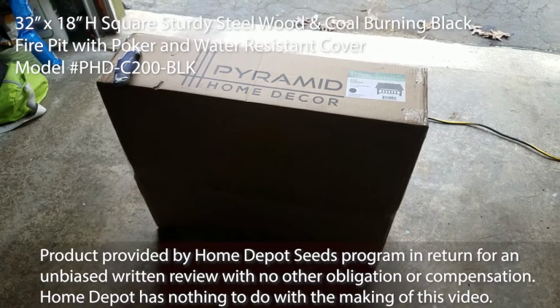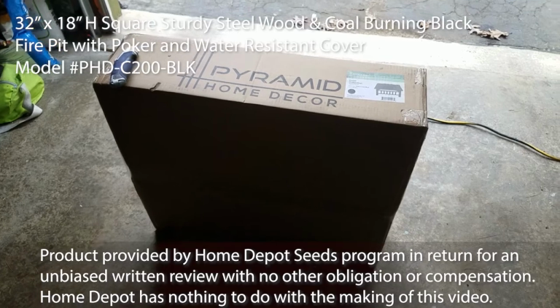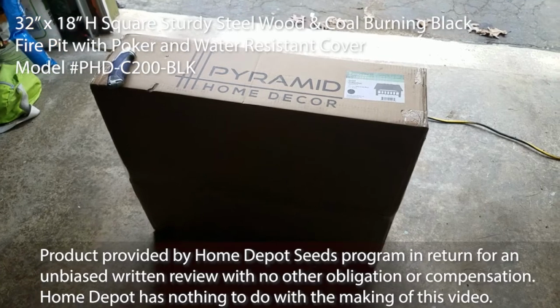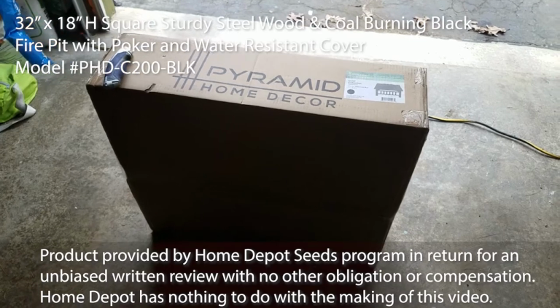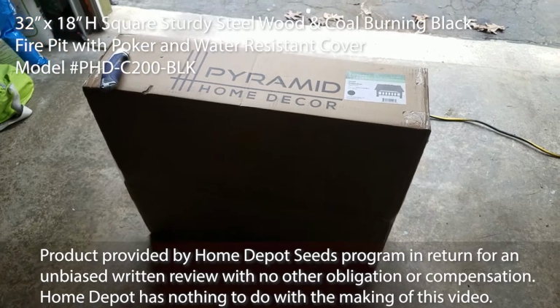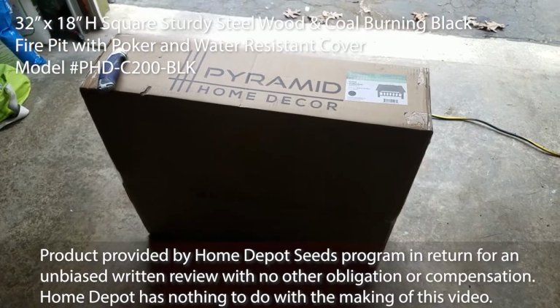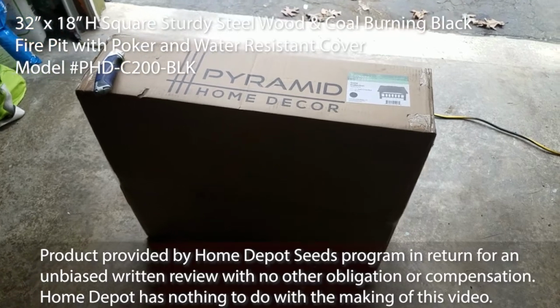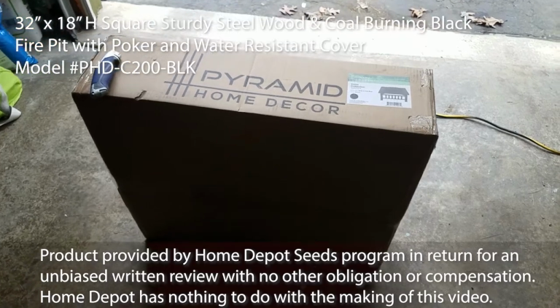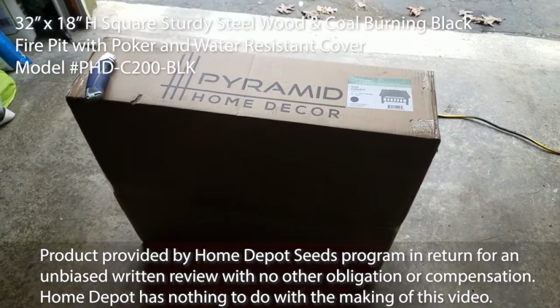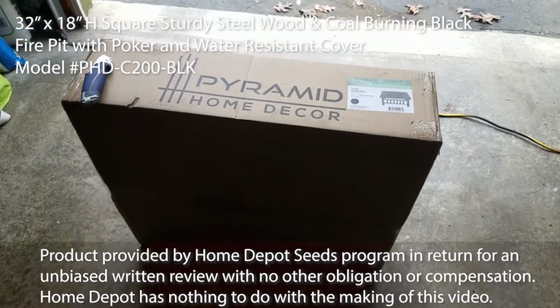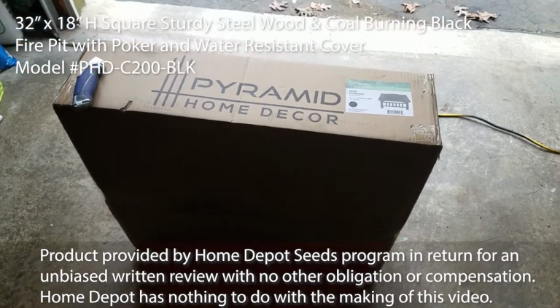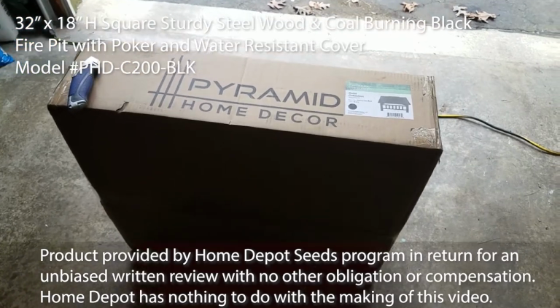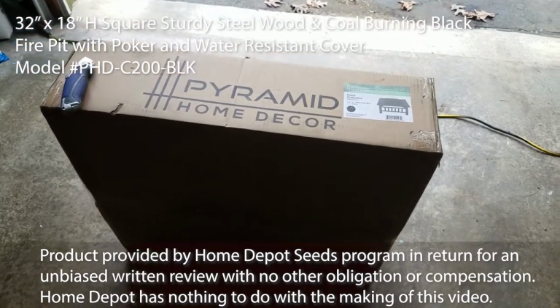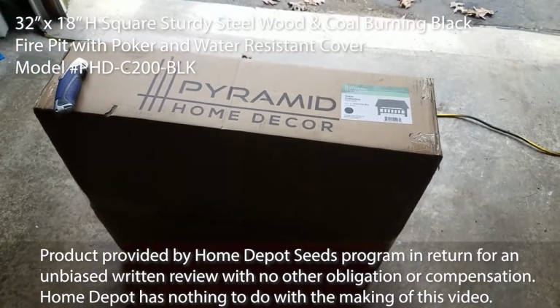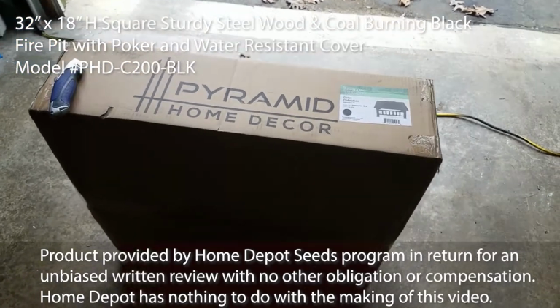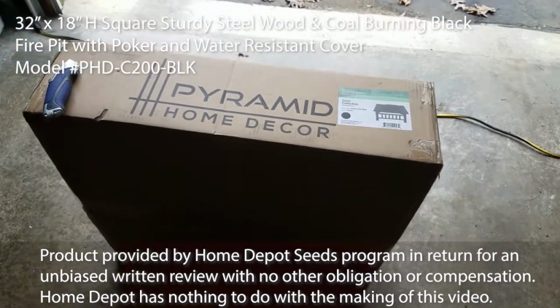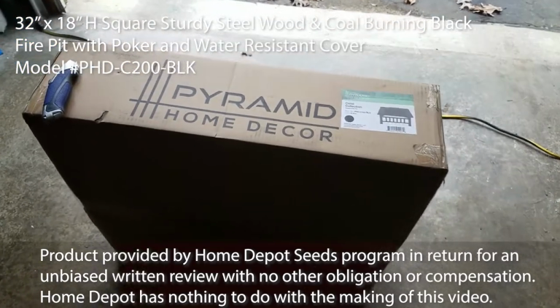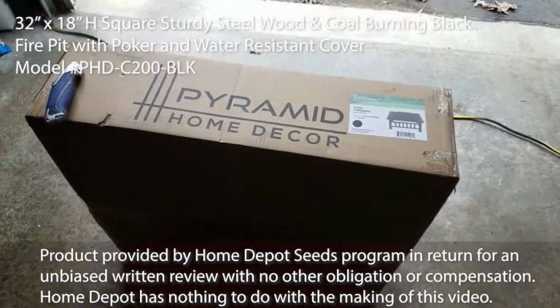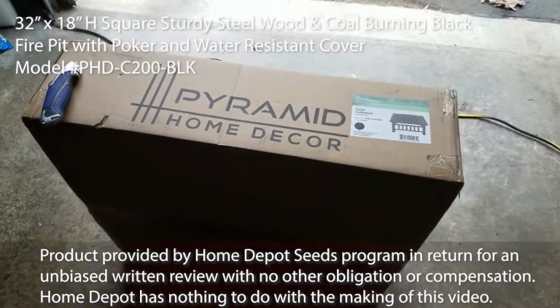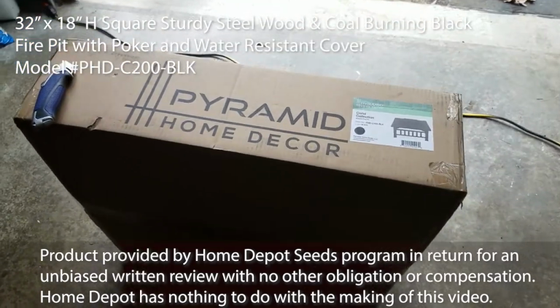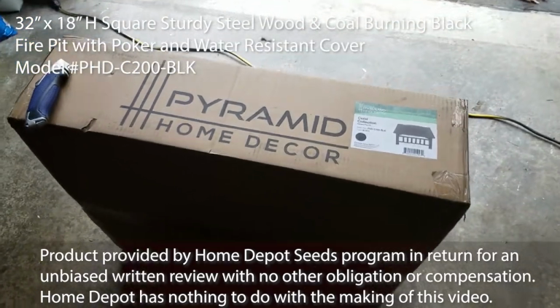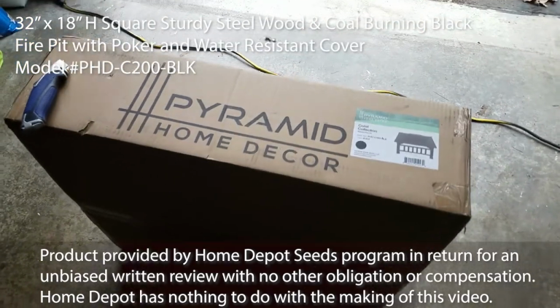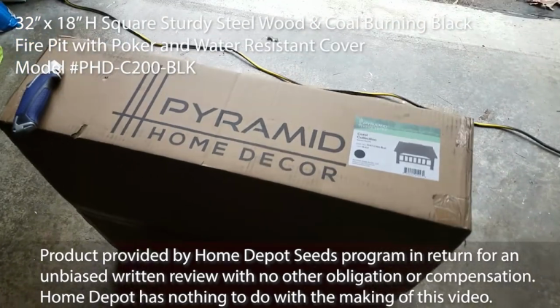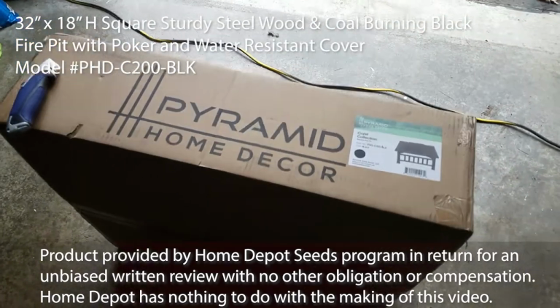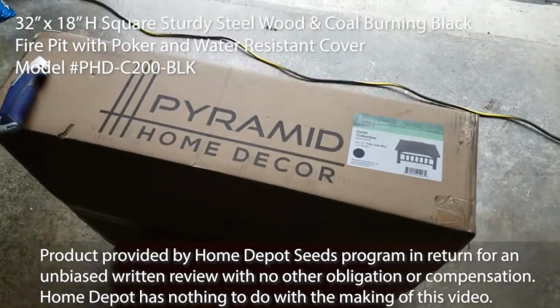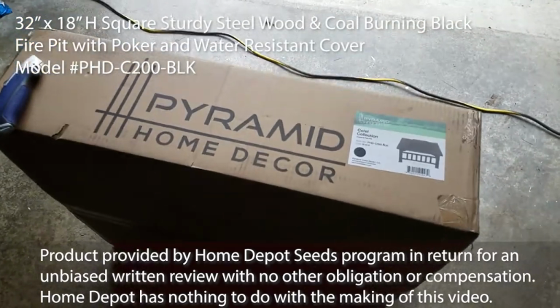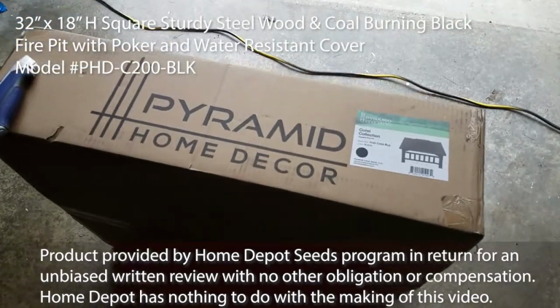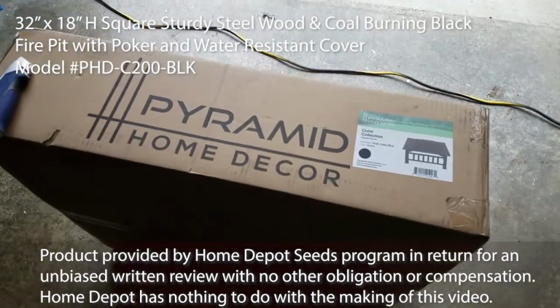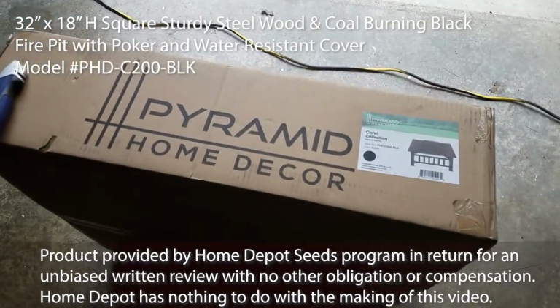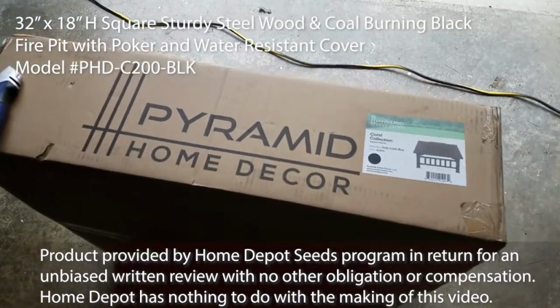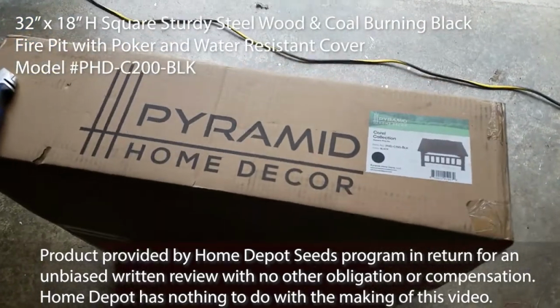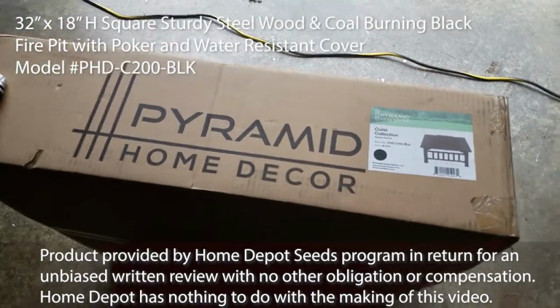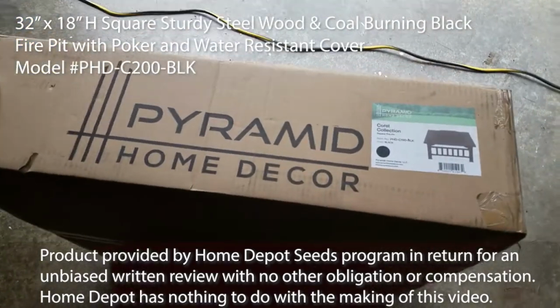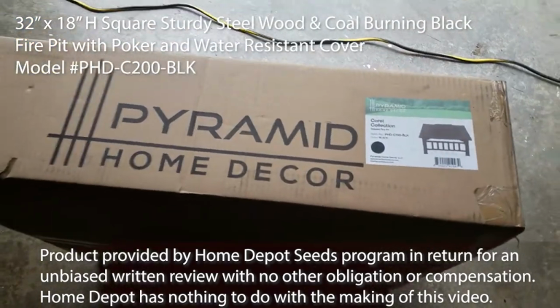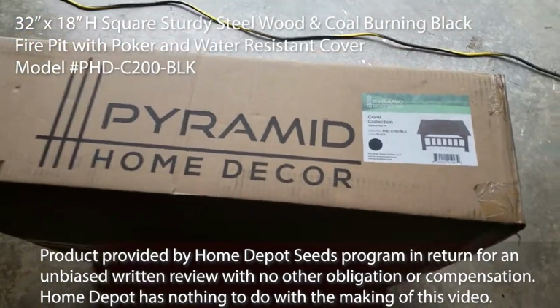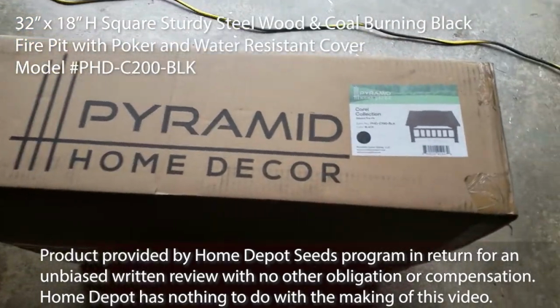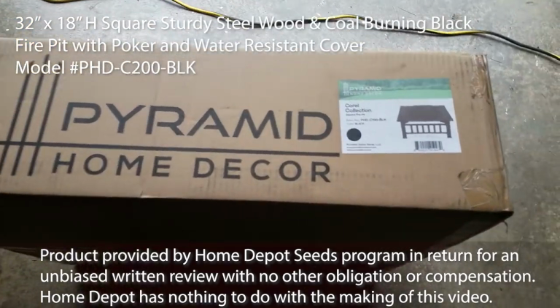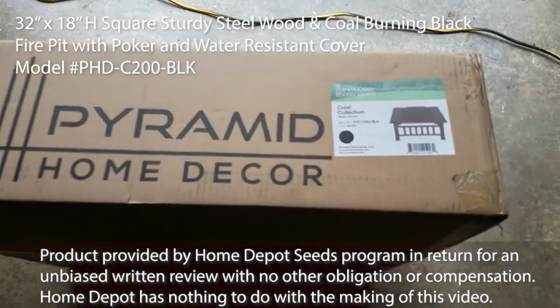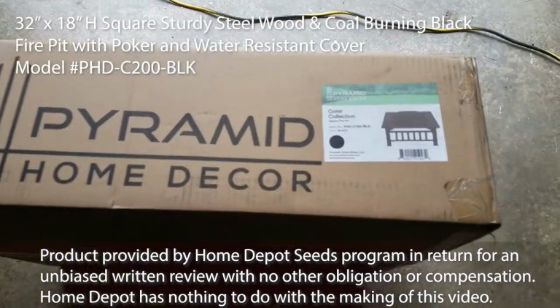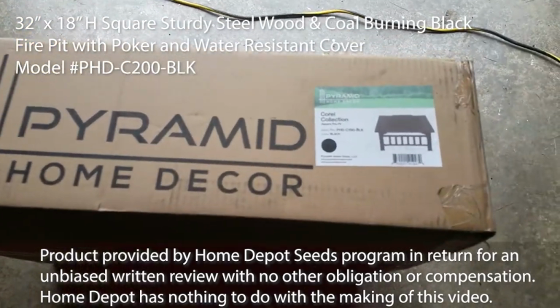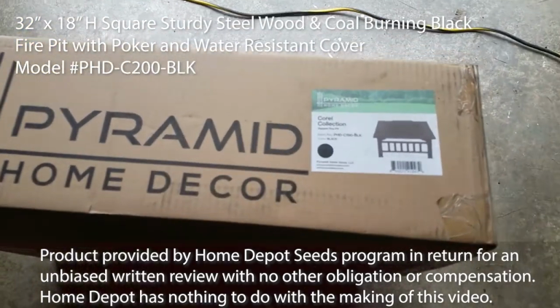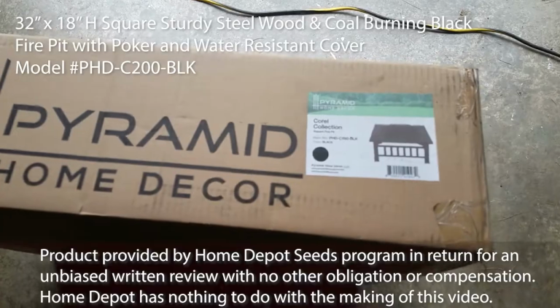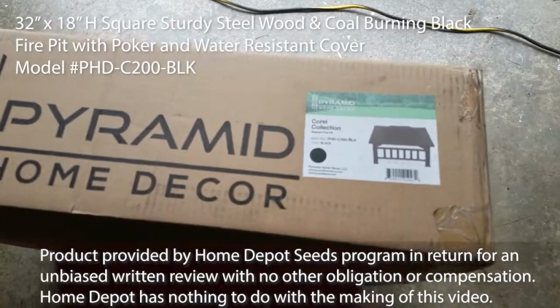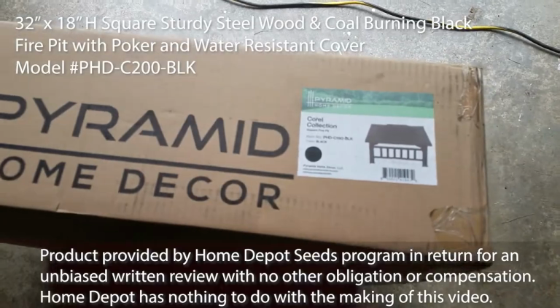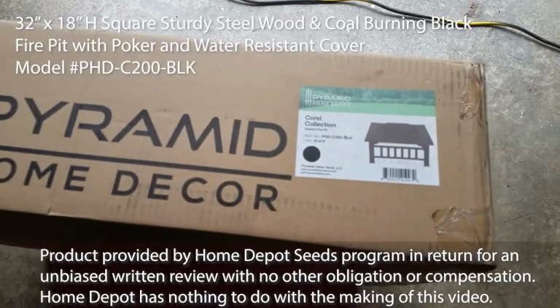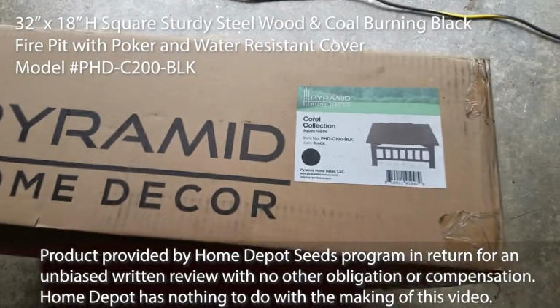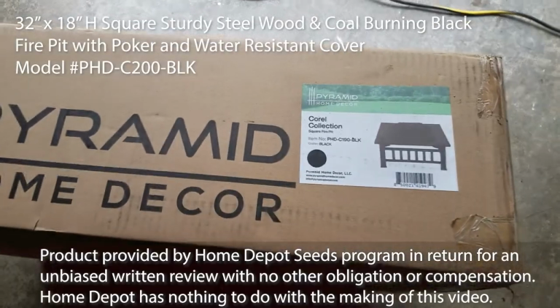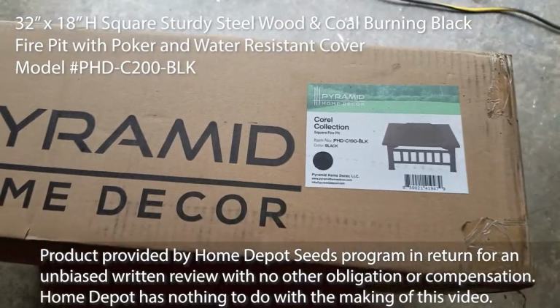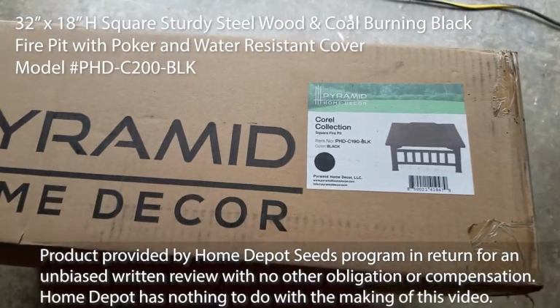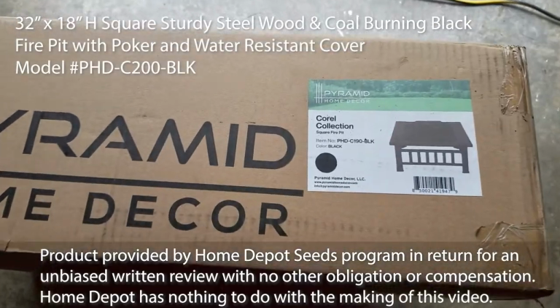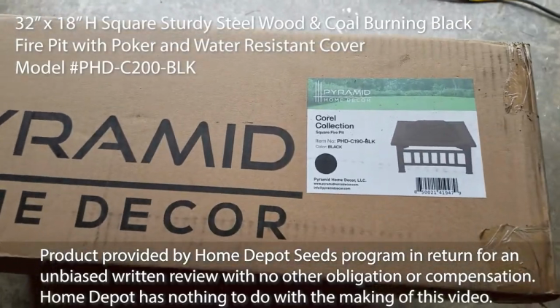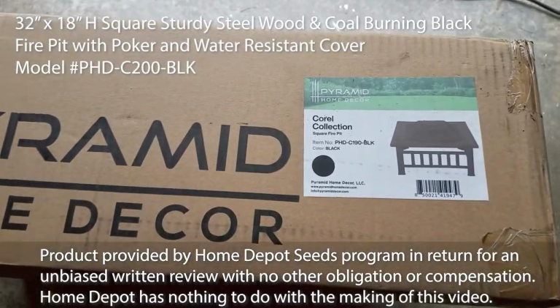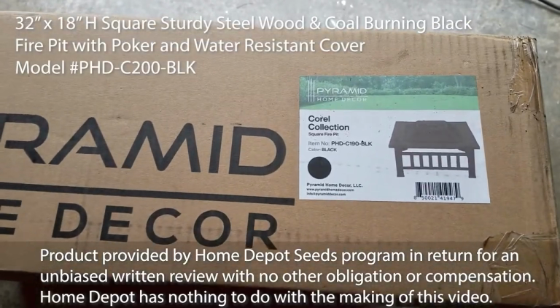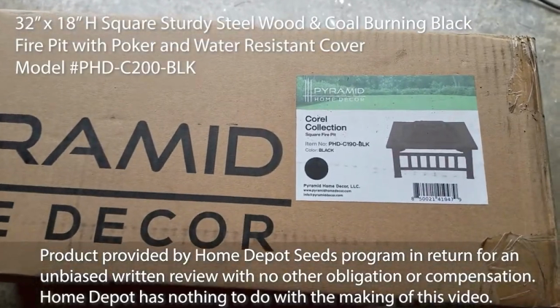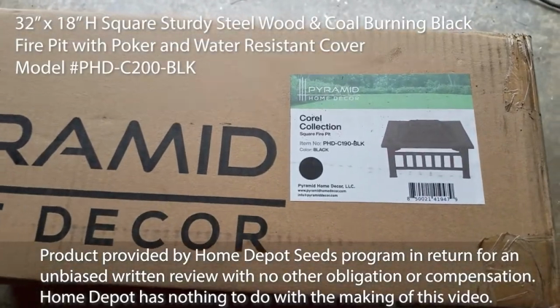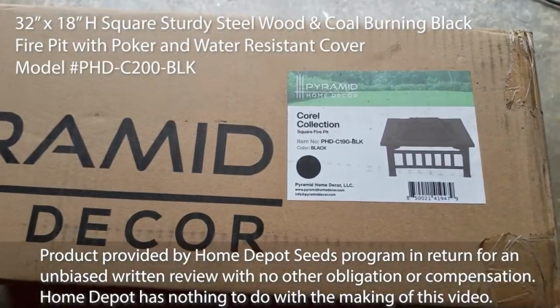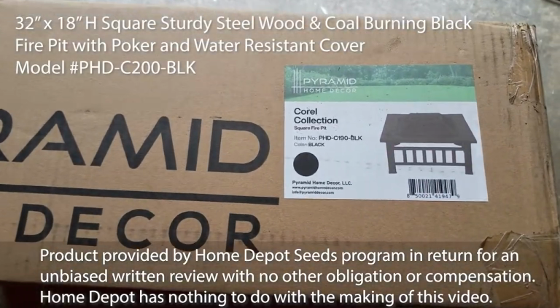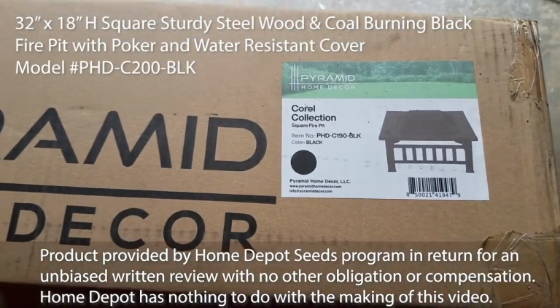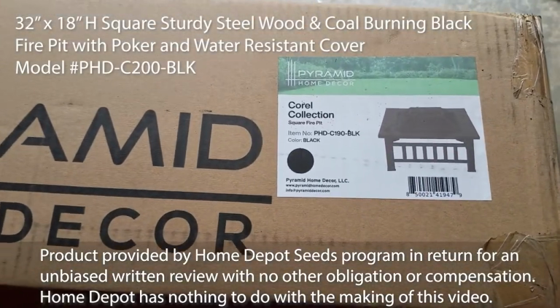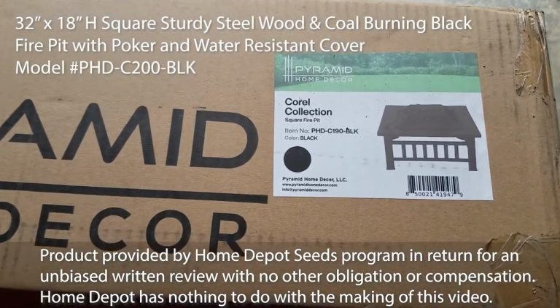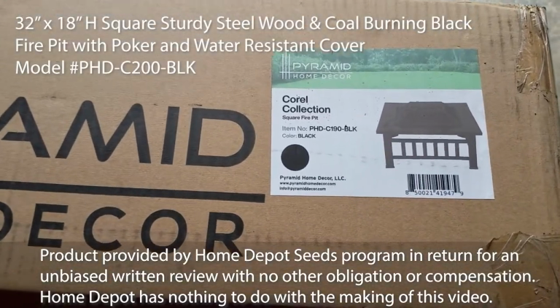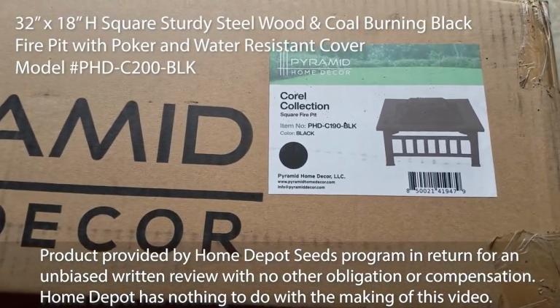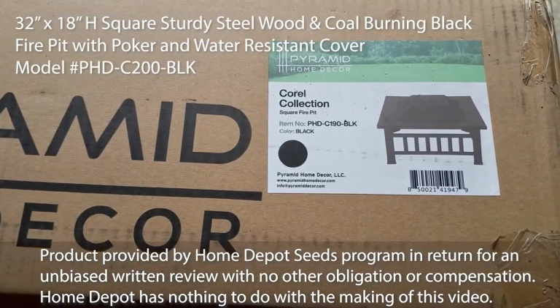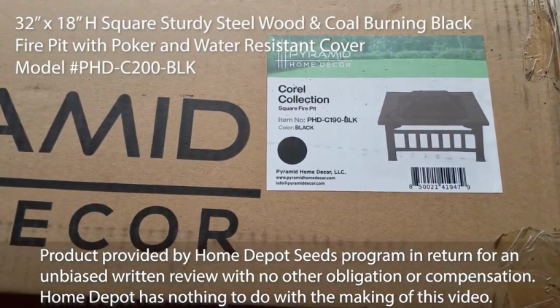Thanks to the Home Depot Seeds Program, we're going to be looking at the Pyramid Home Decor Coral Collection Square Fire Pit.